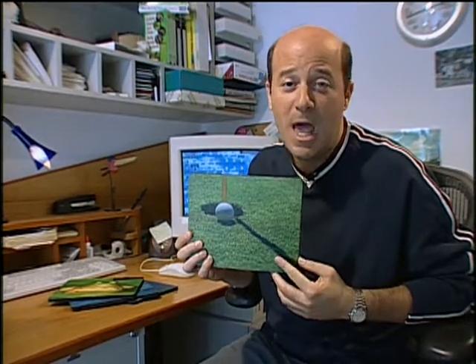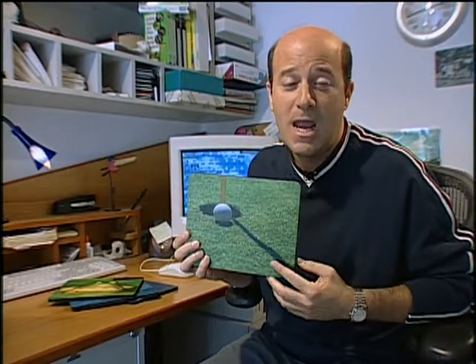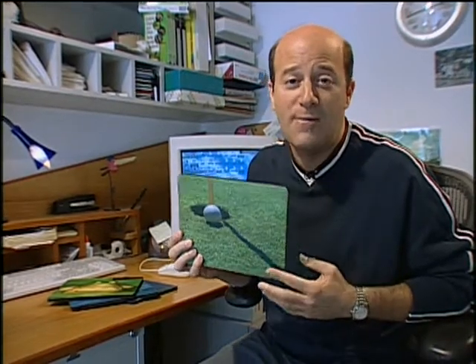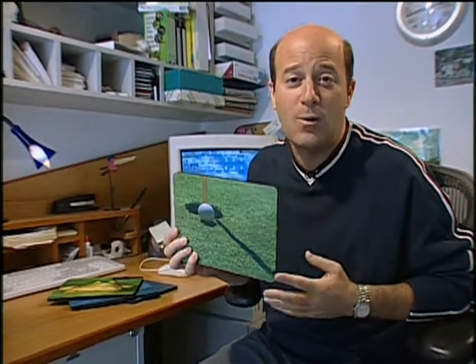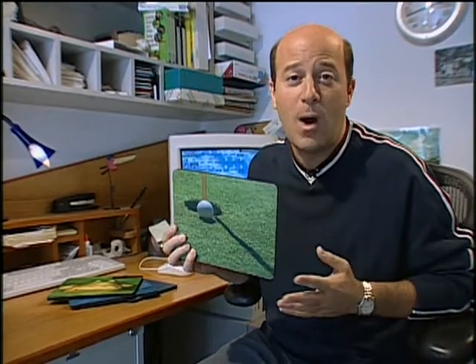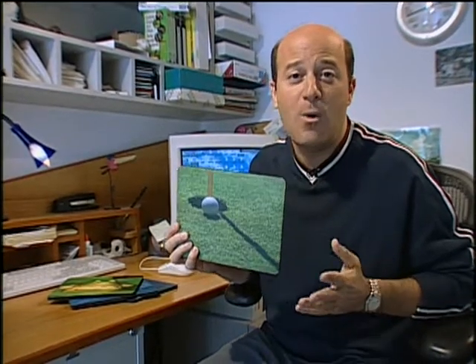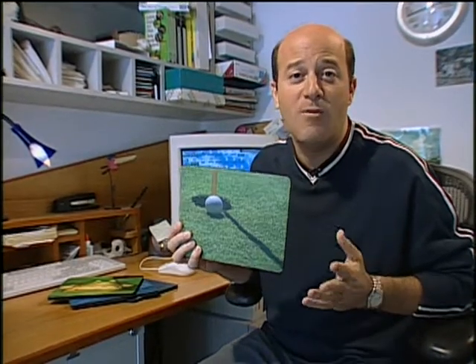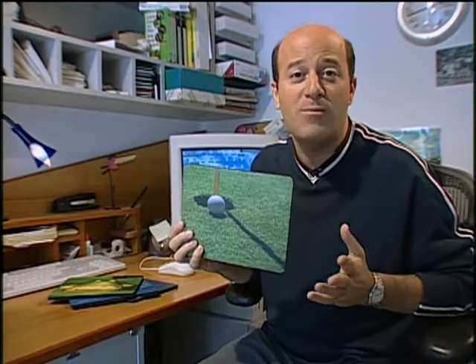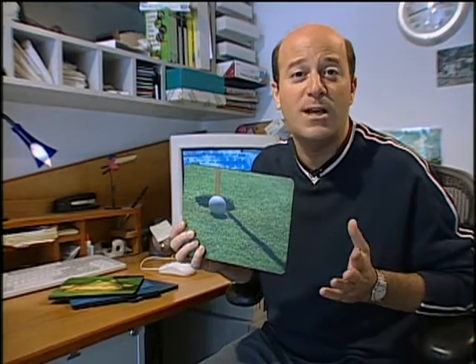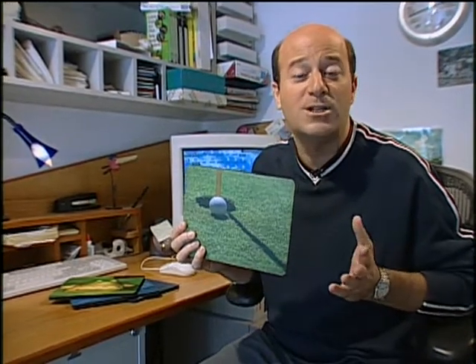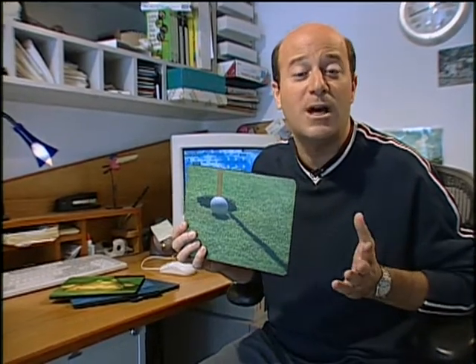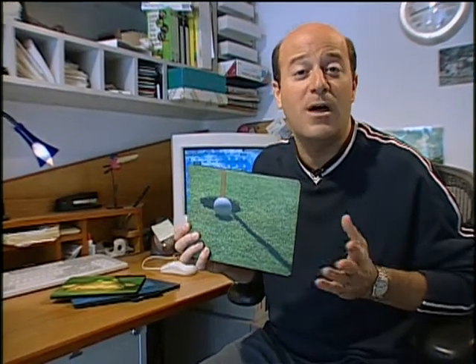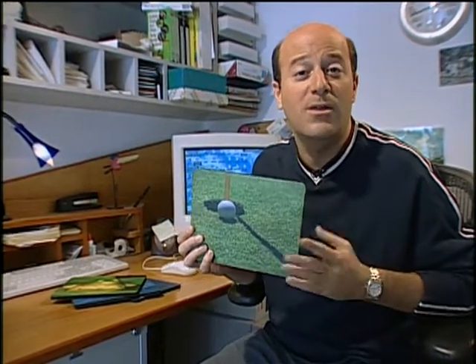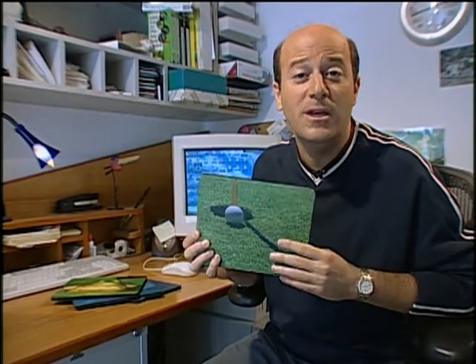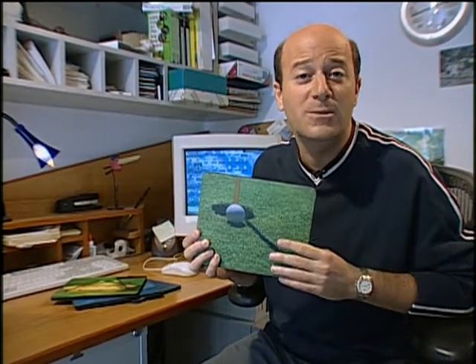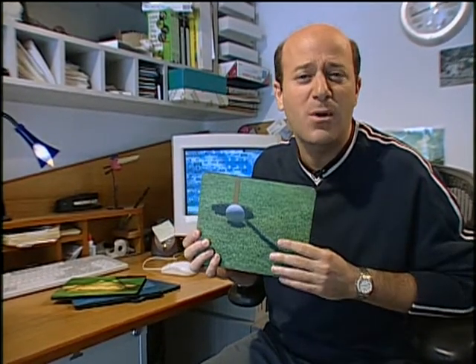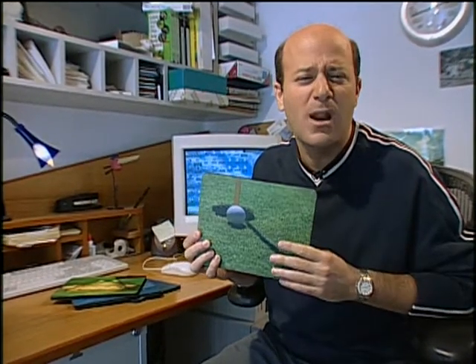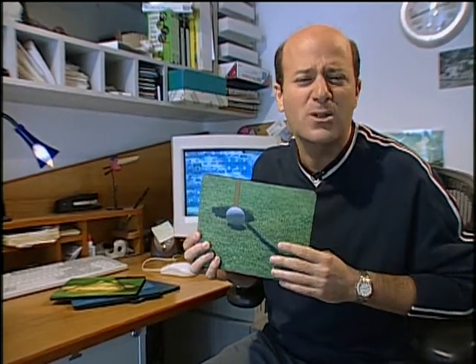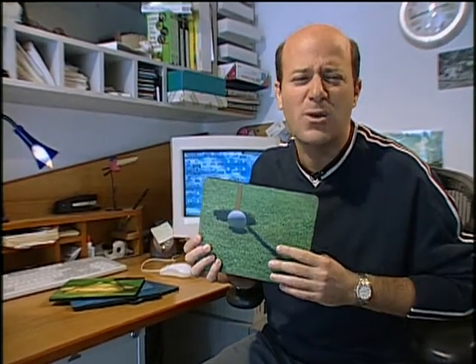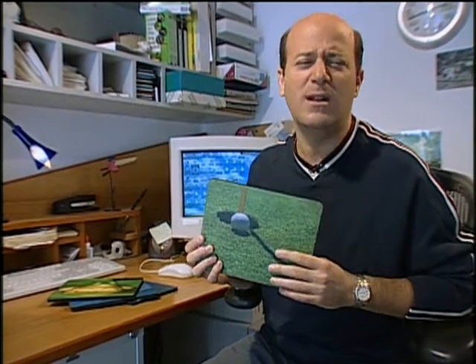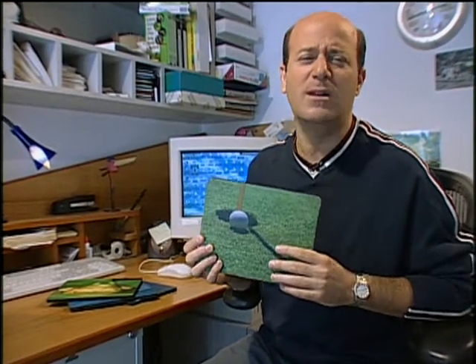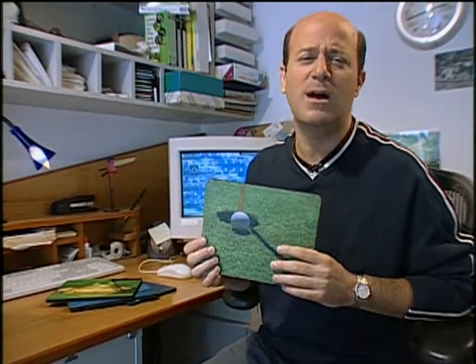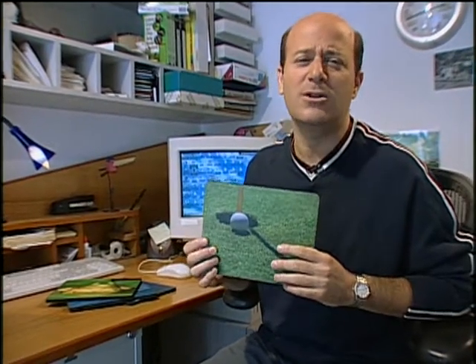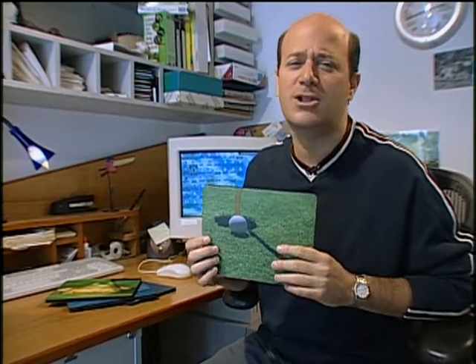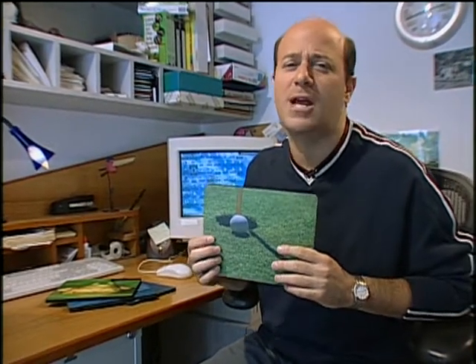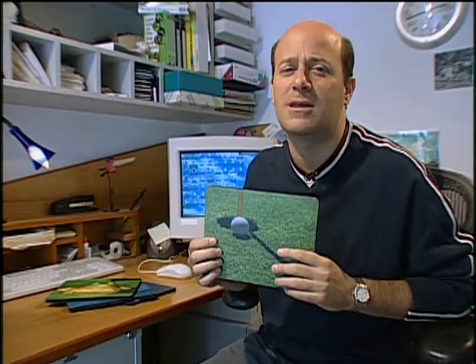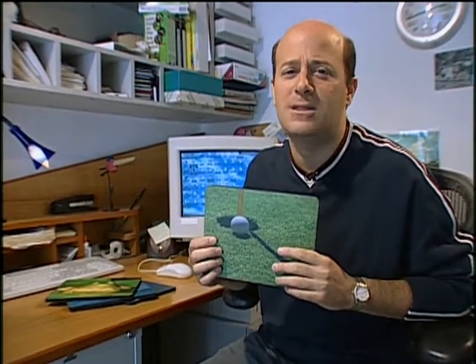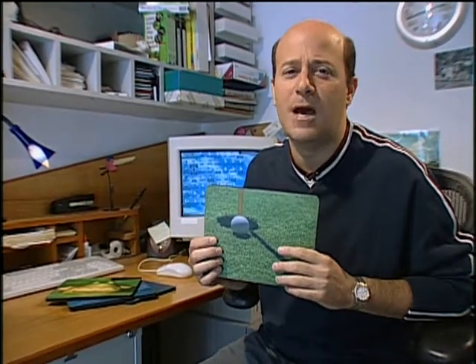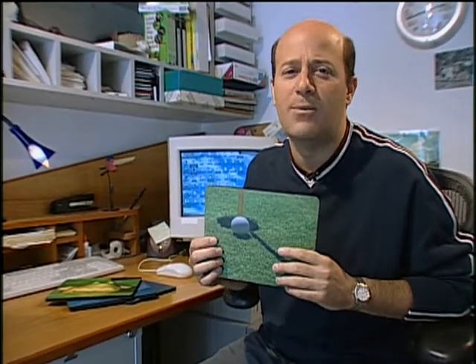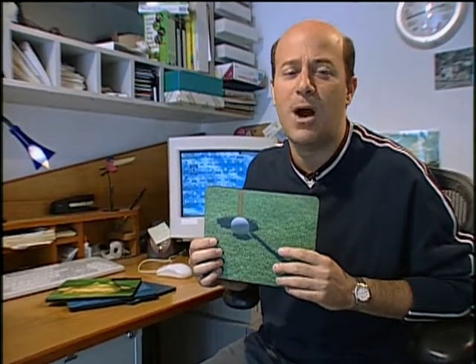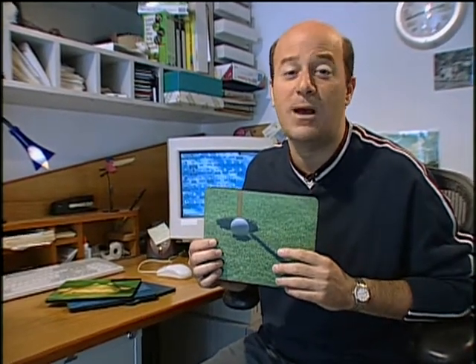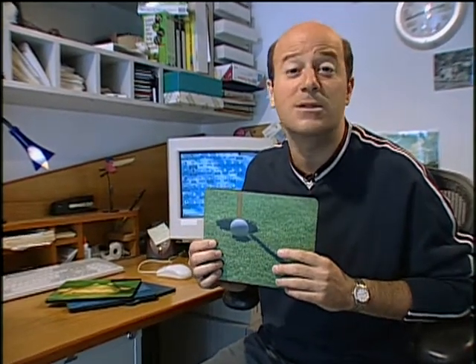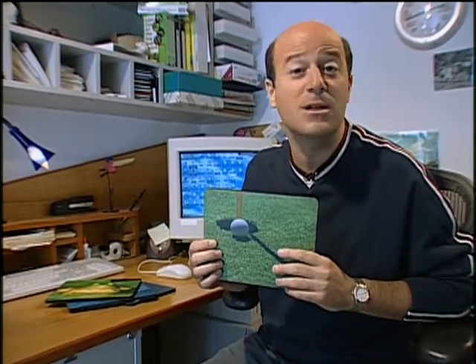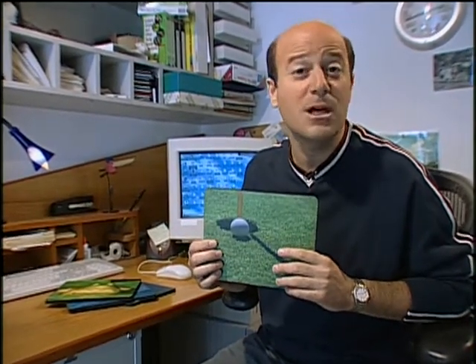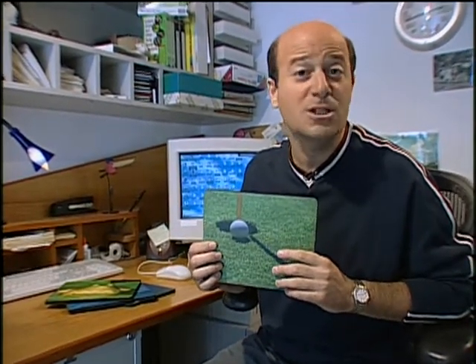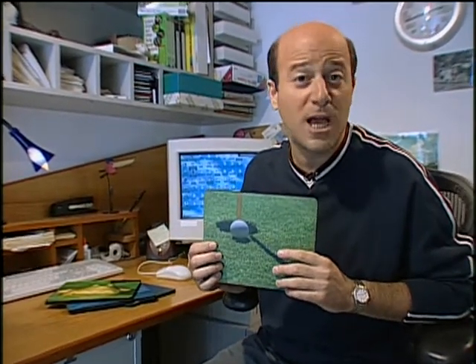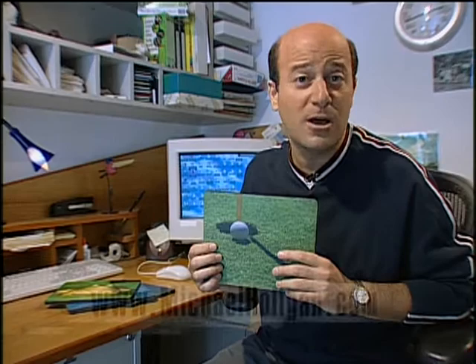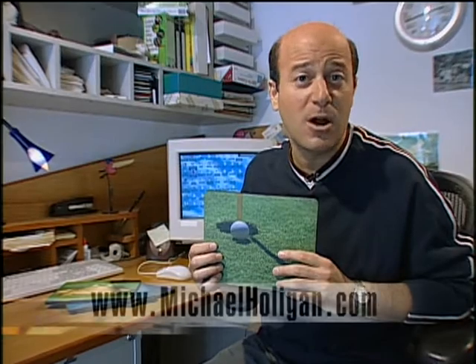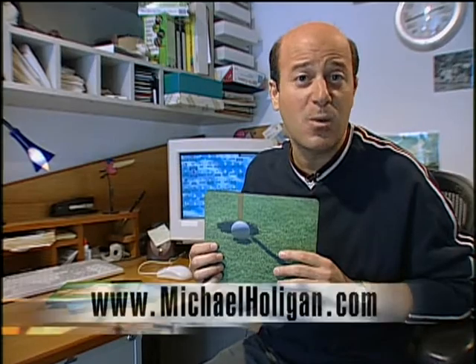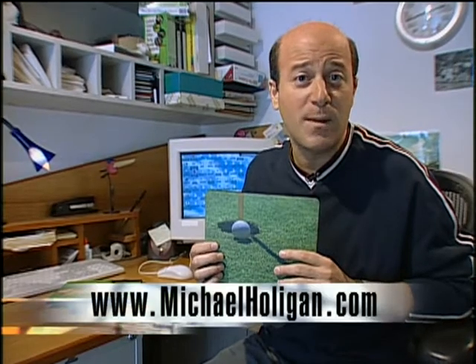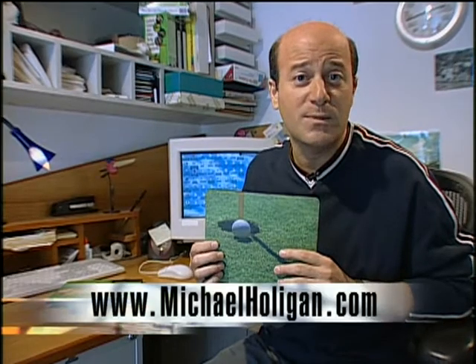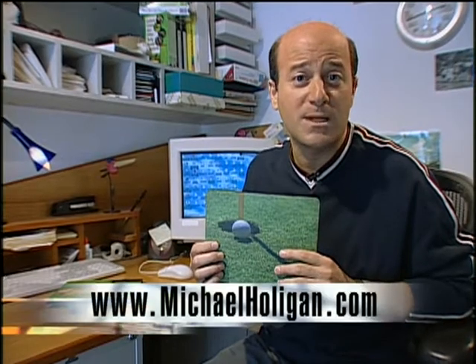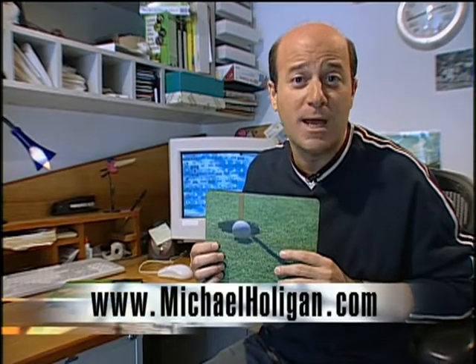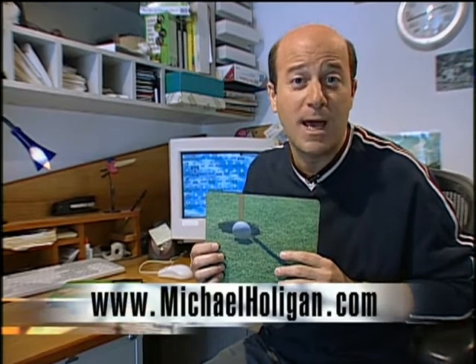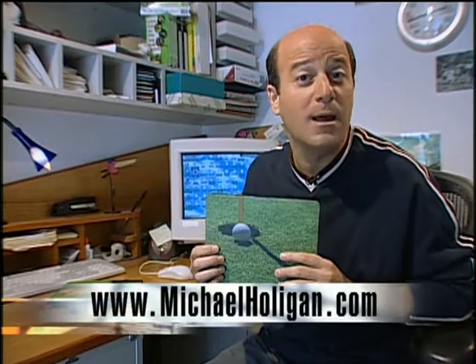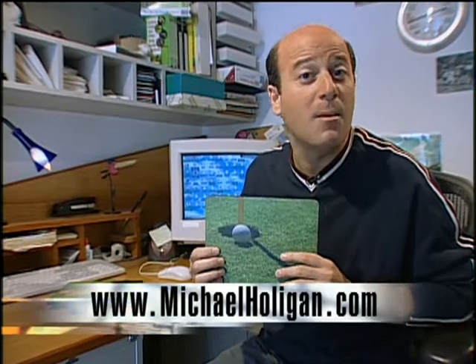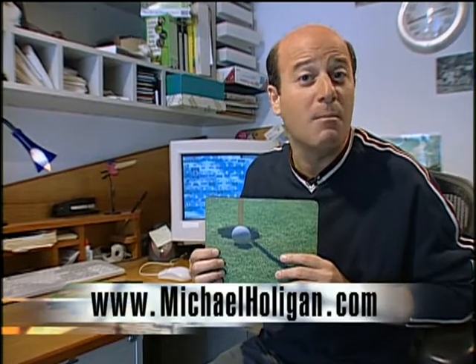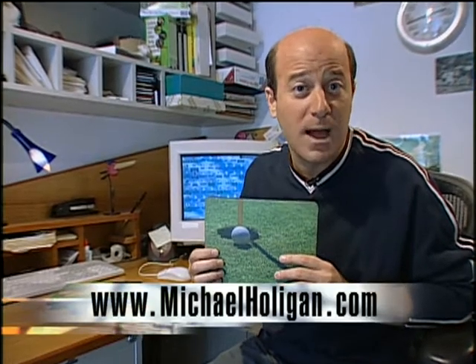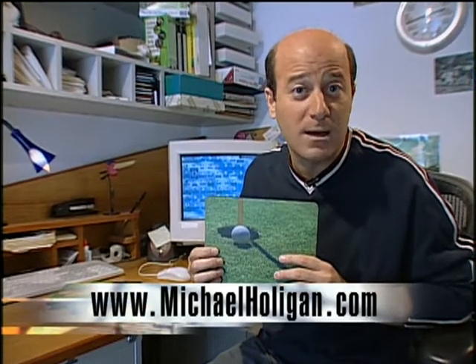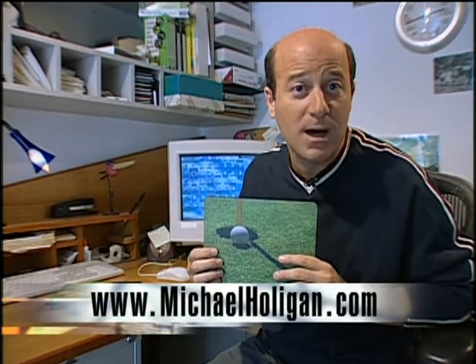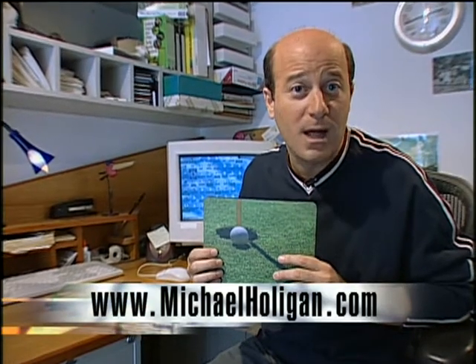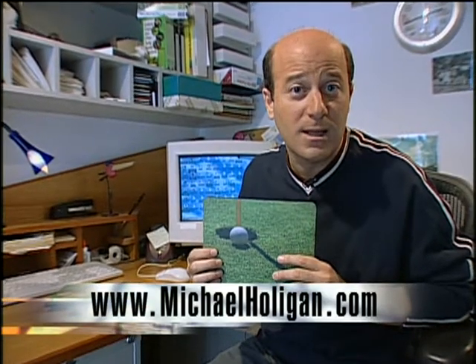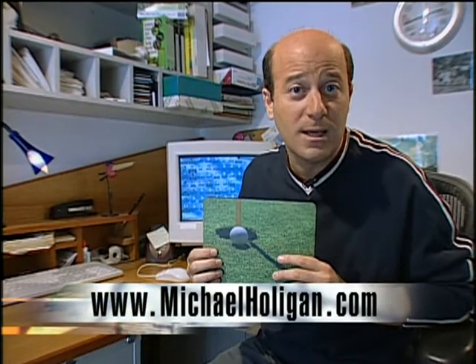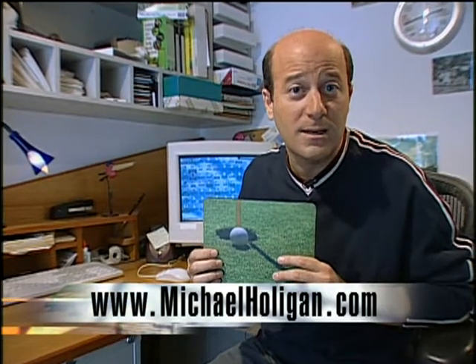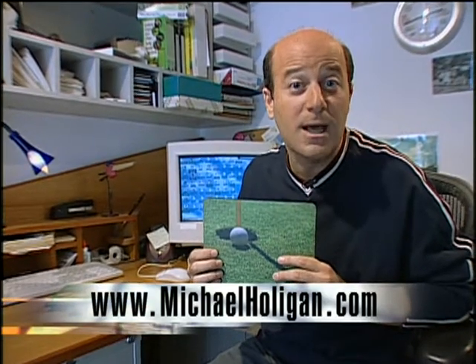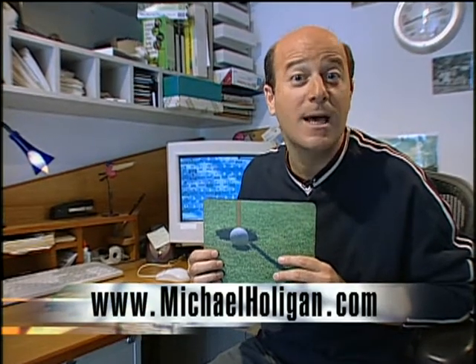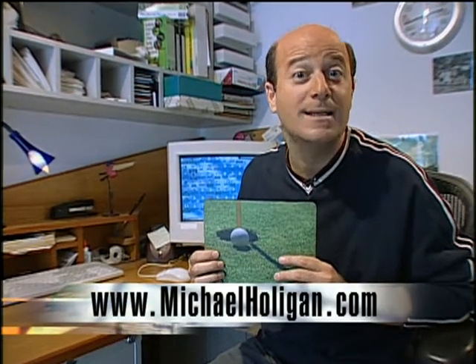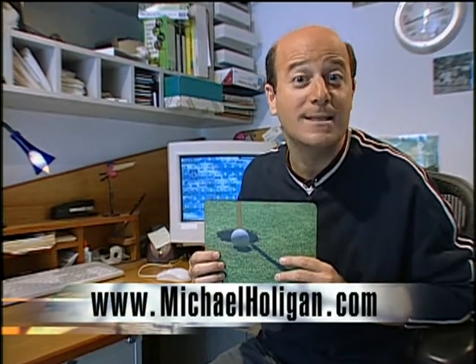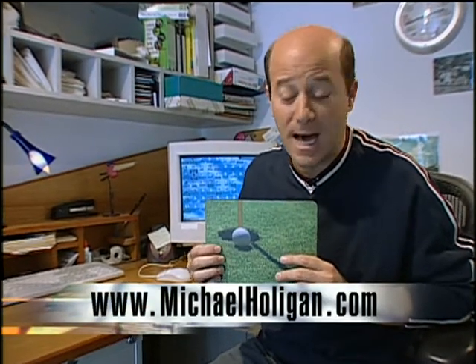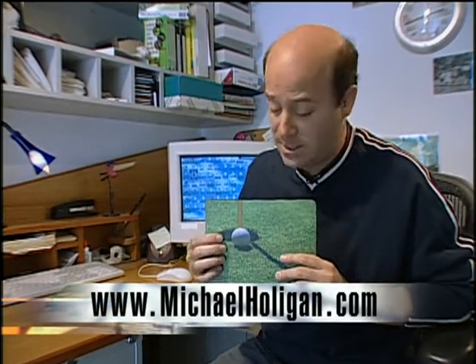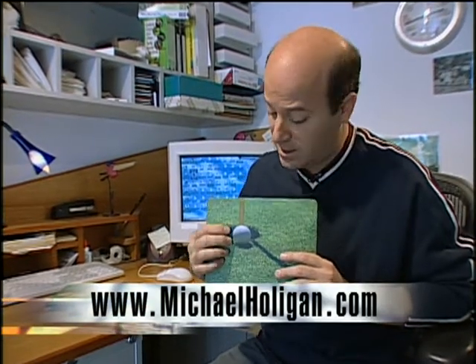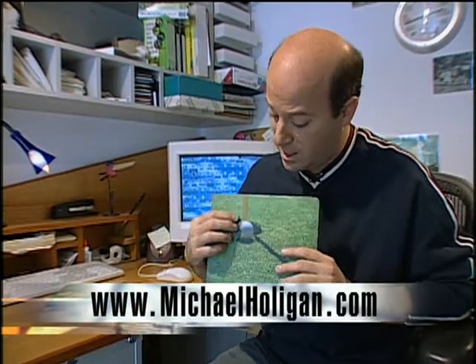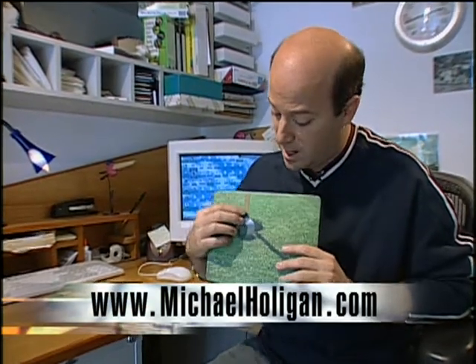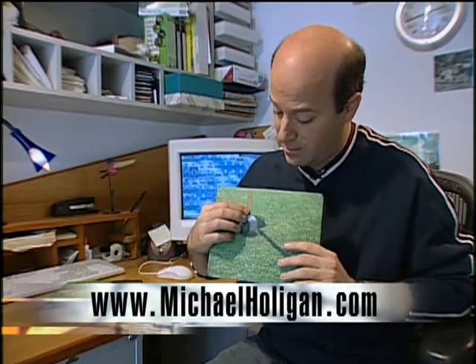If you want more information on these products or any of the other Check This Out products, check out our website at MichaelHolligan.com.